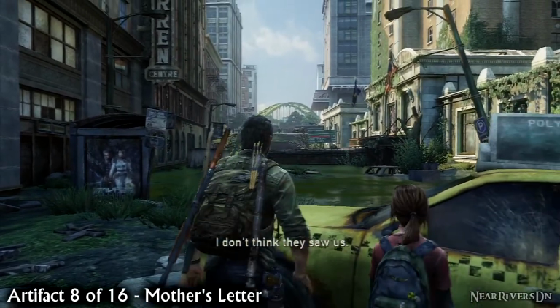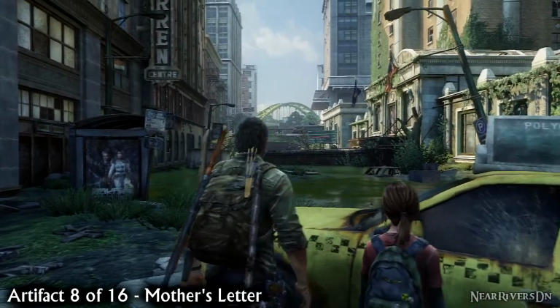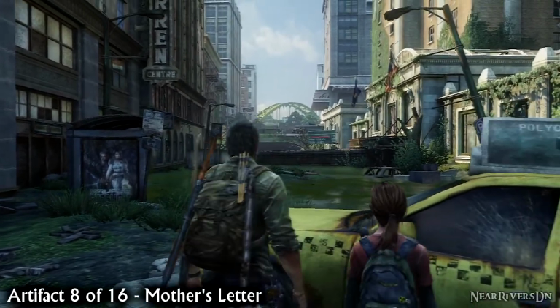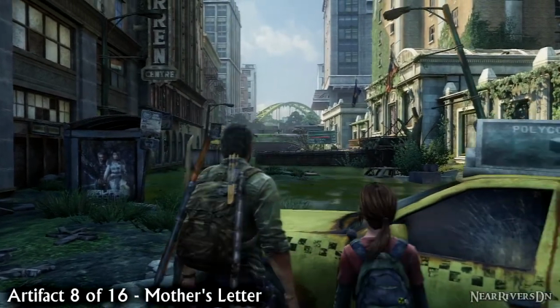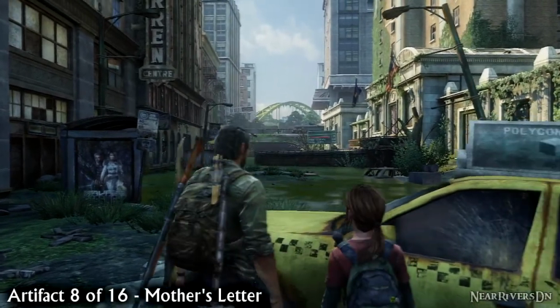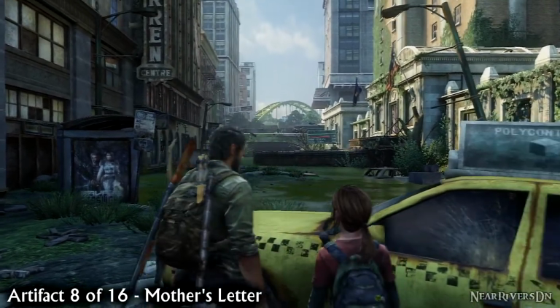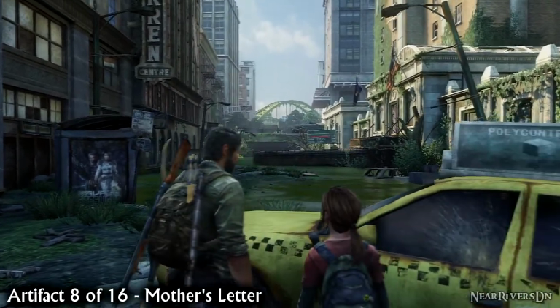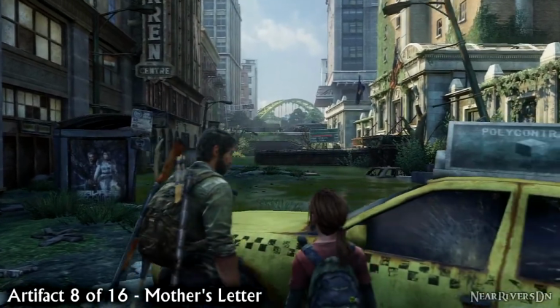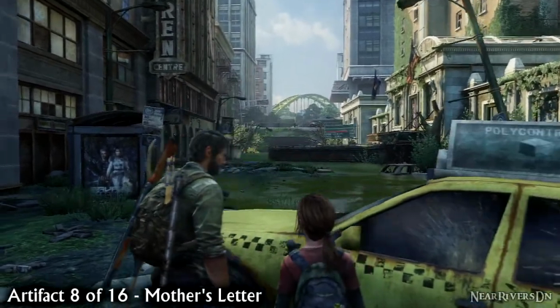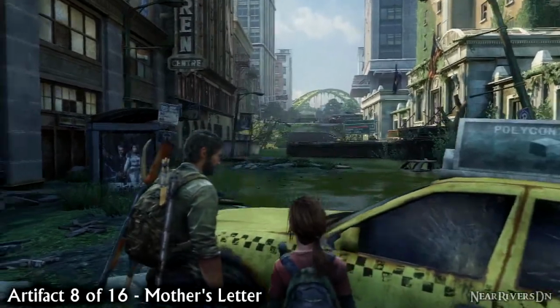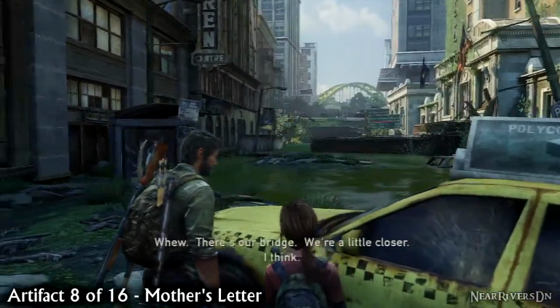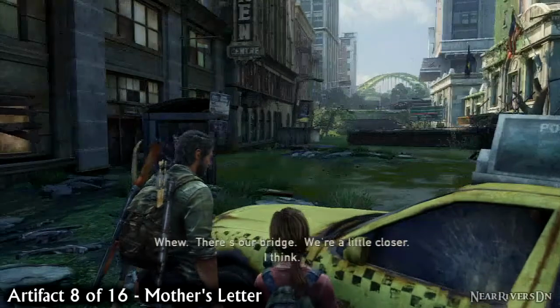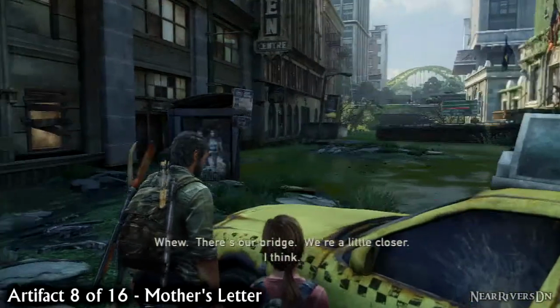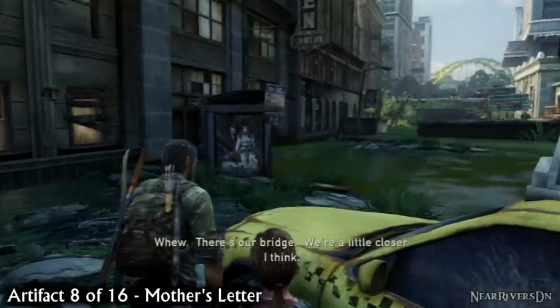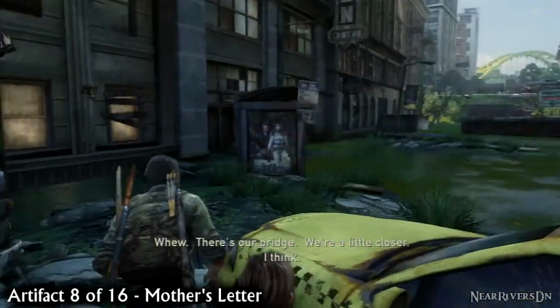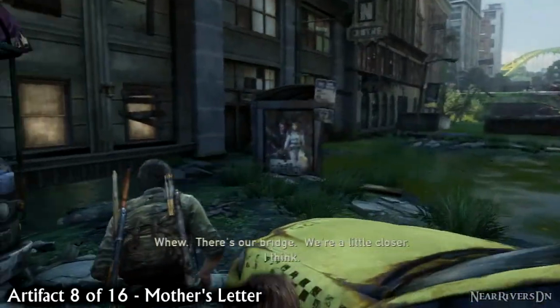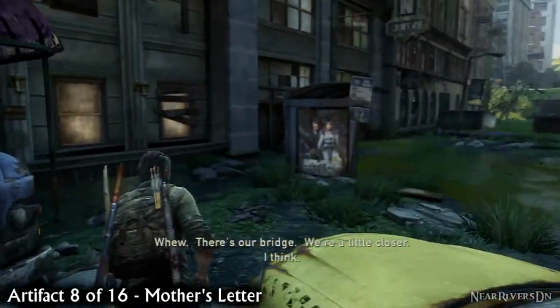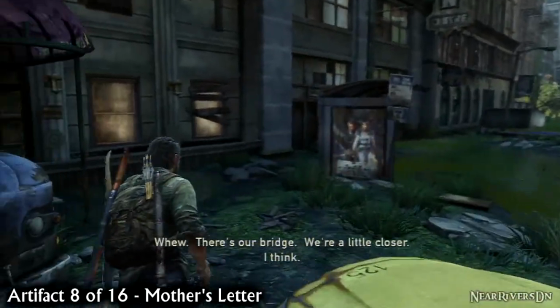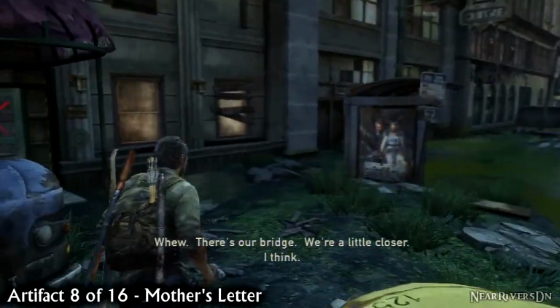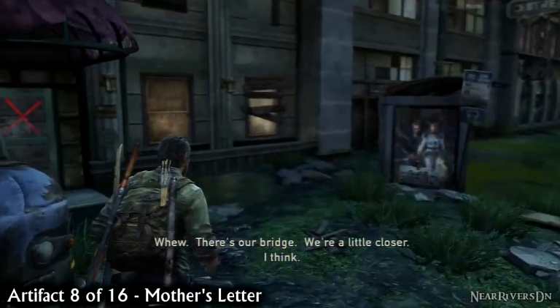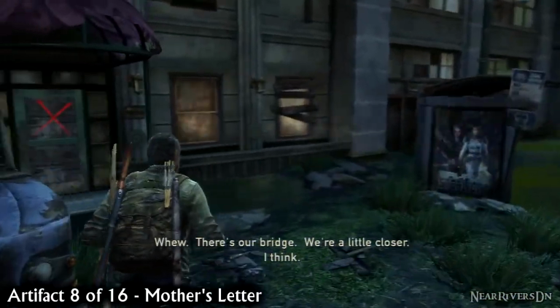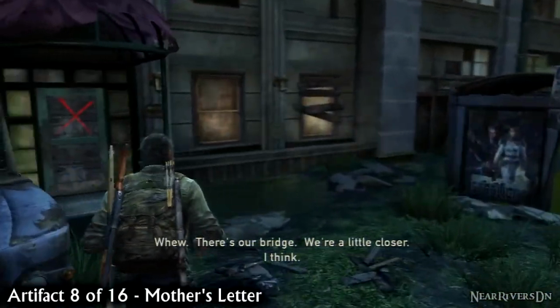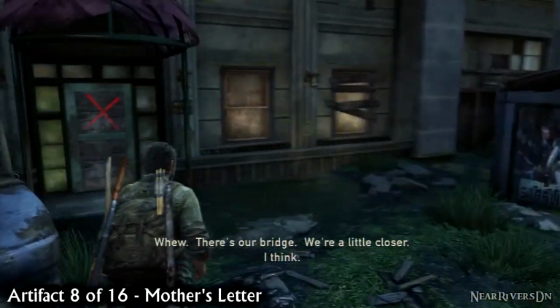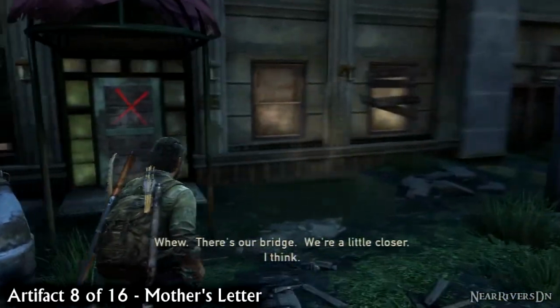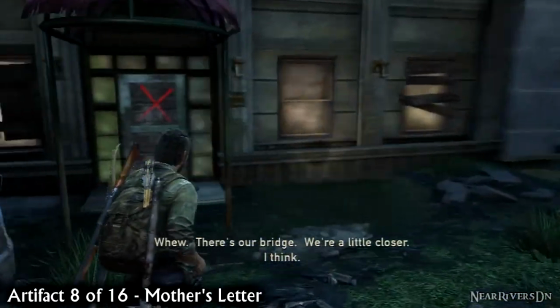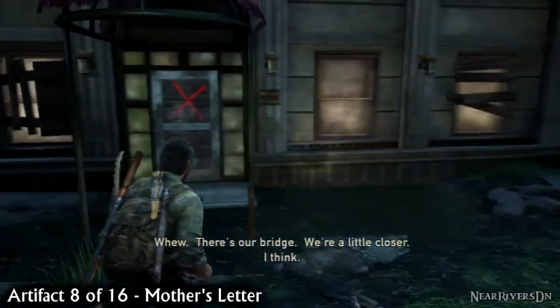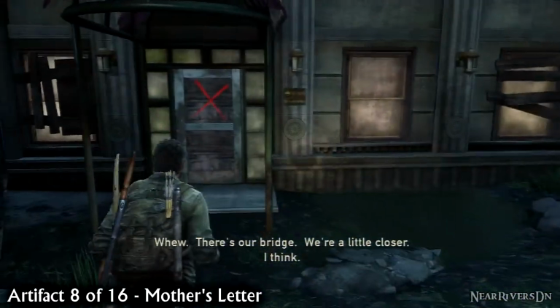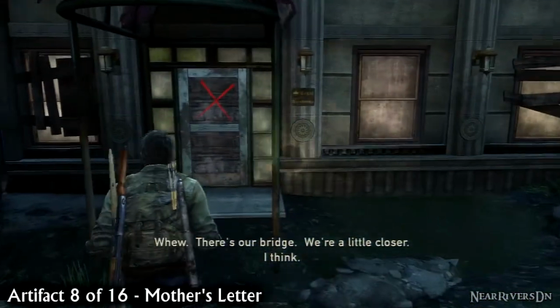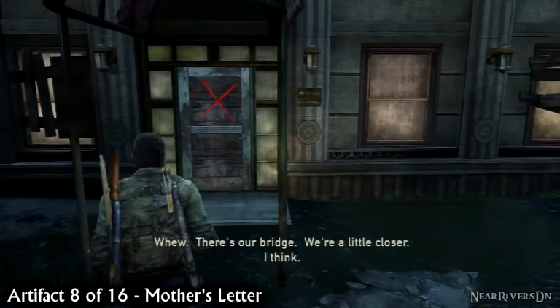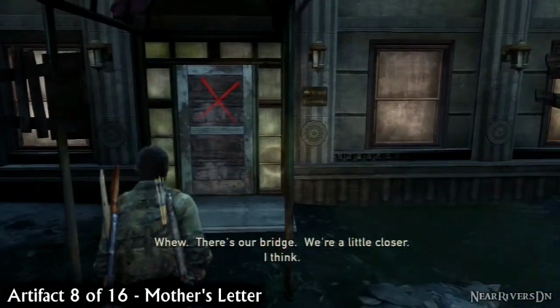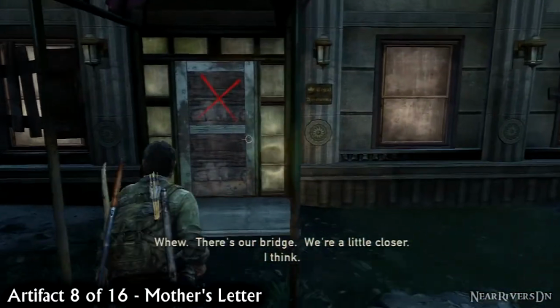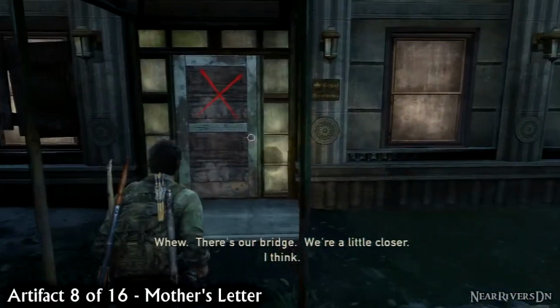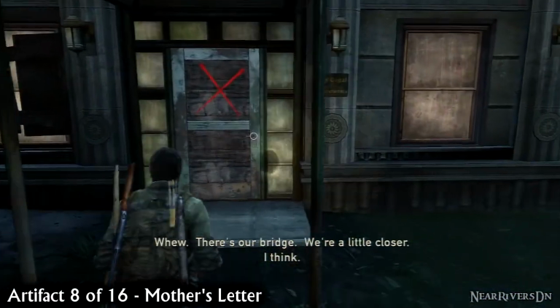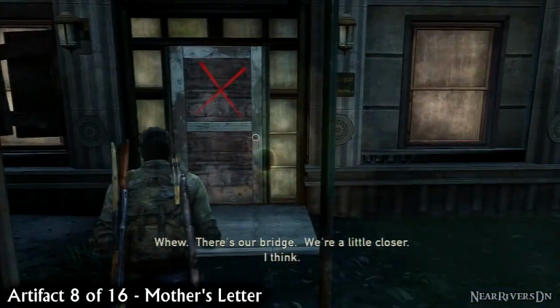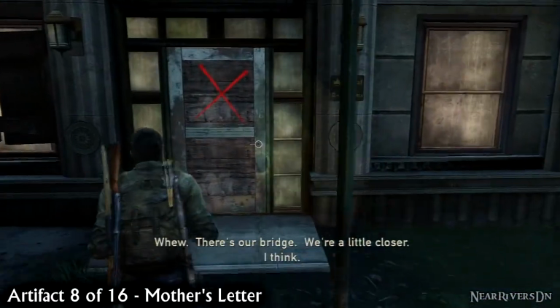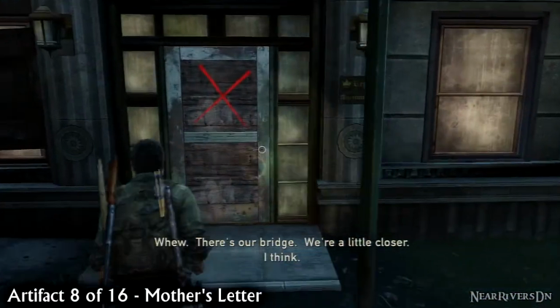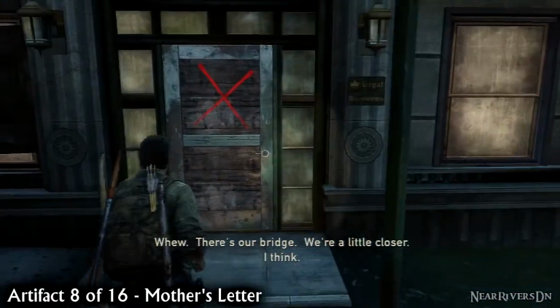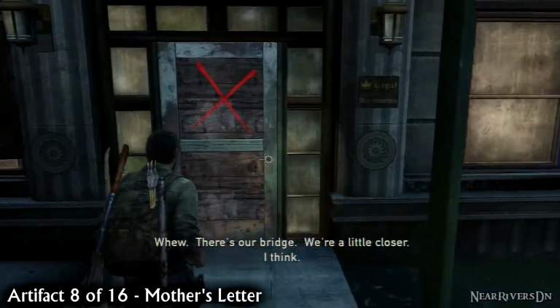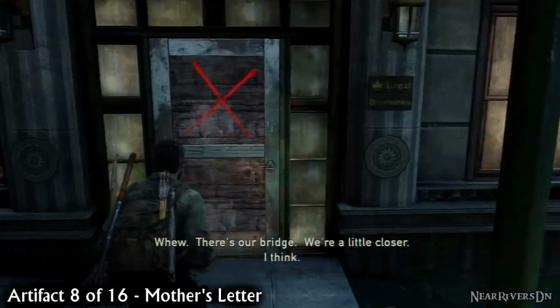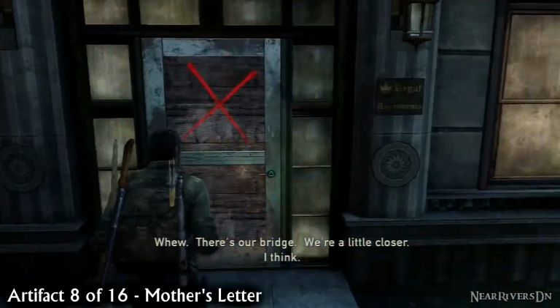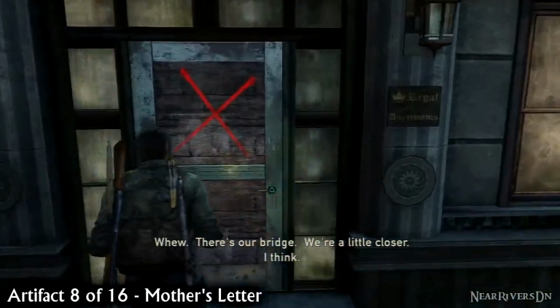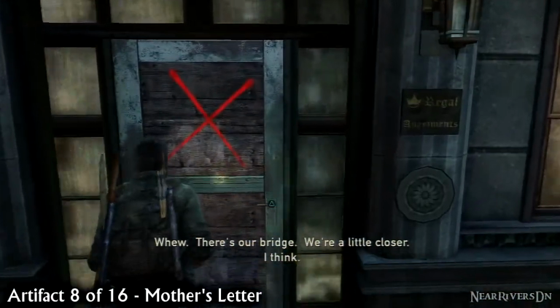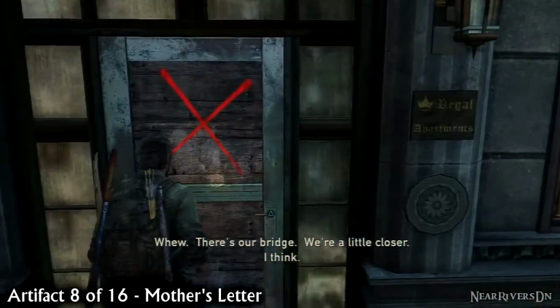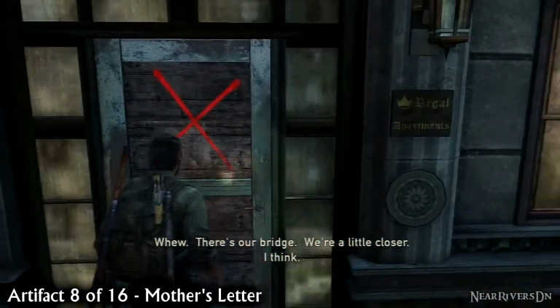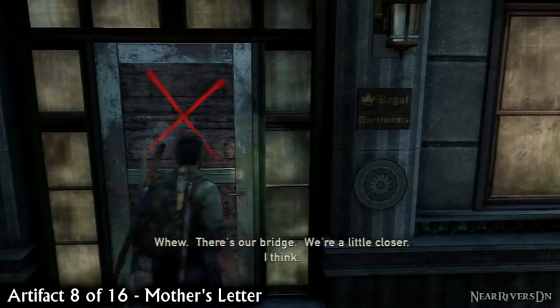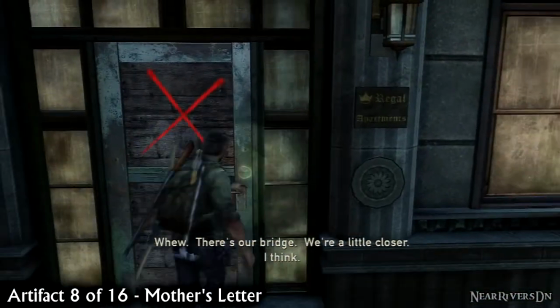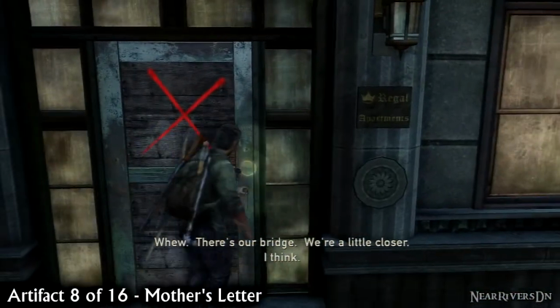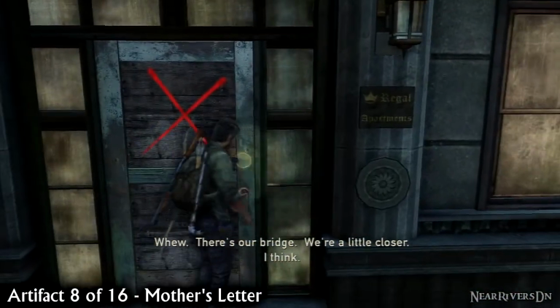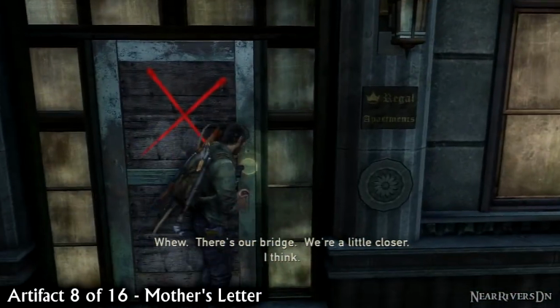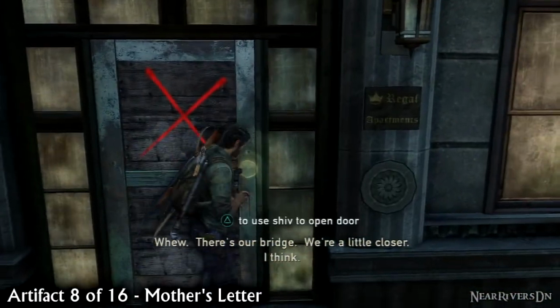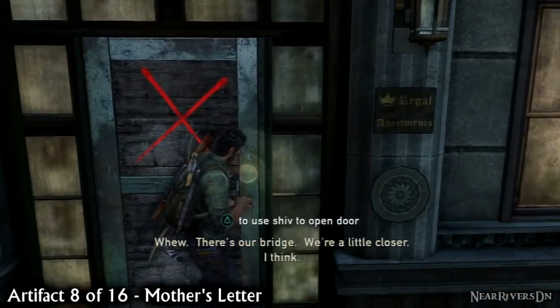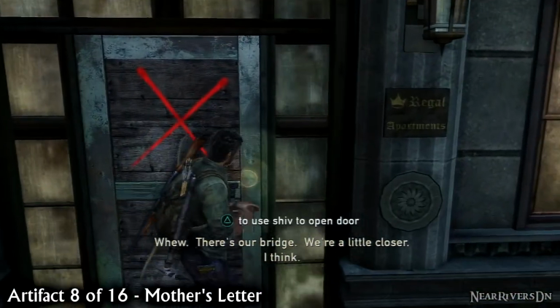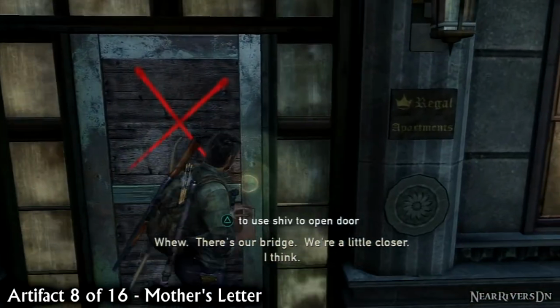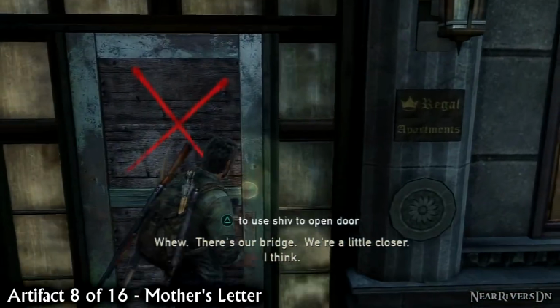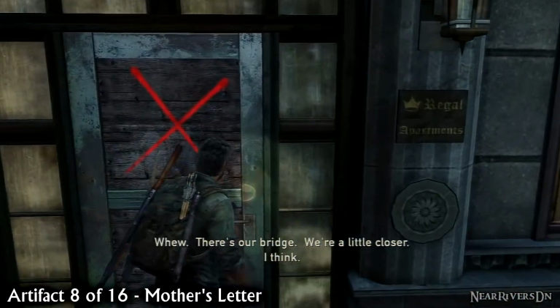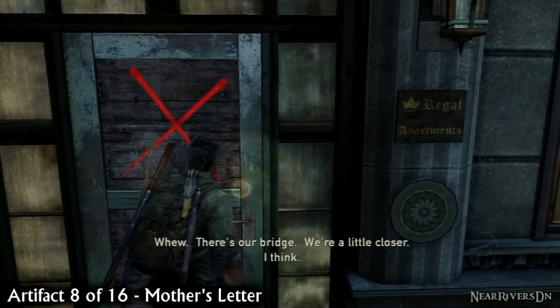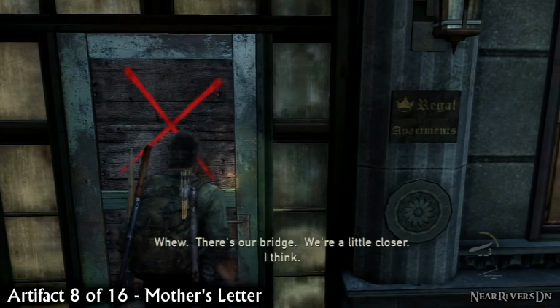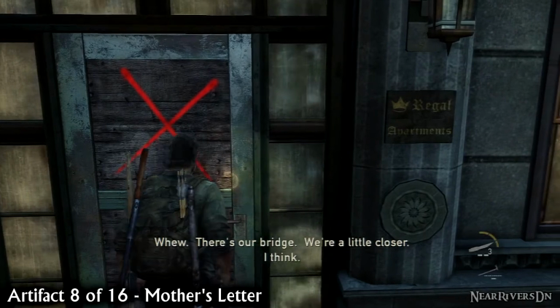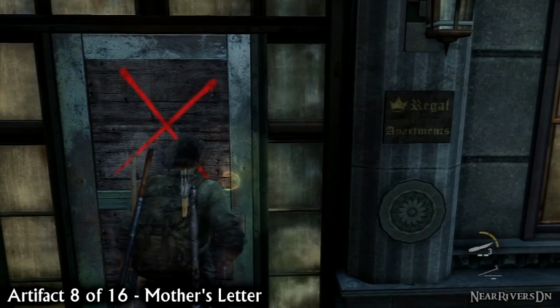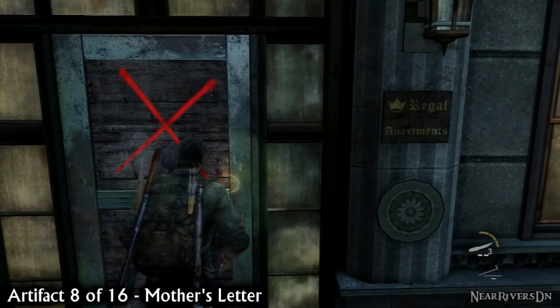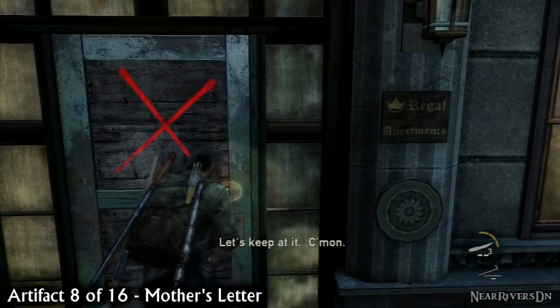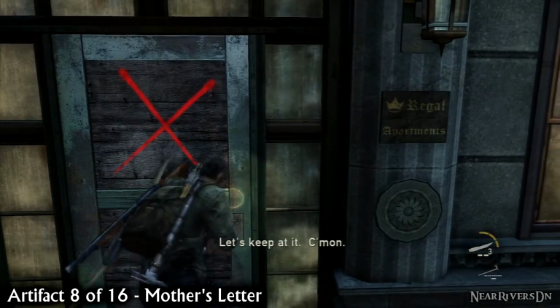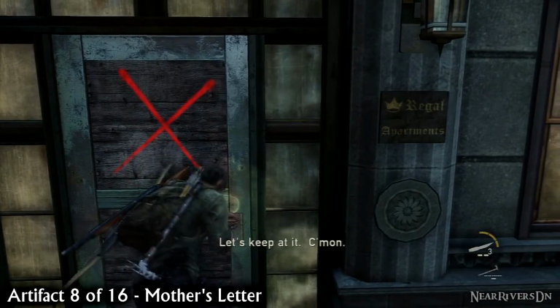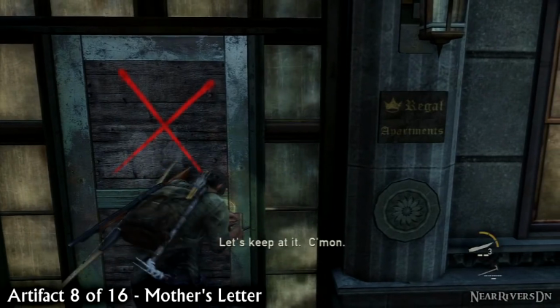Soon after, you'll see some Hunters going into the hotel. Make a left and open the door with the red X. The mother's letter is on the chair.